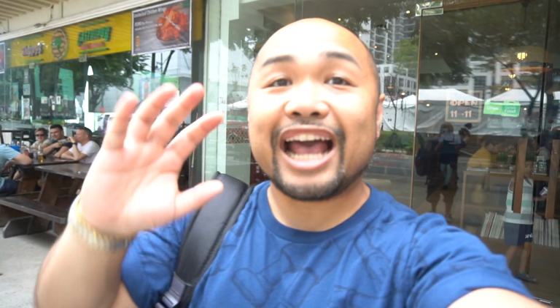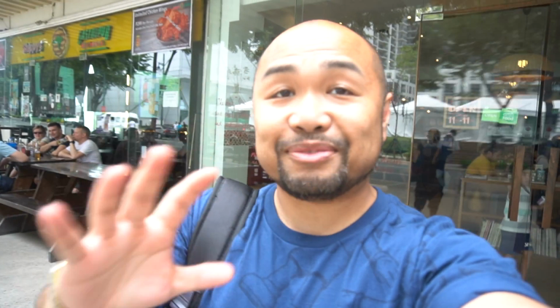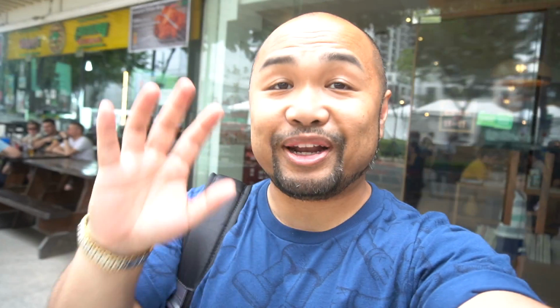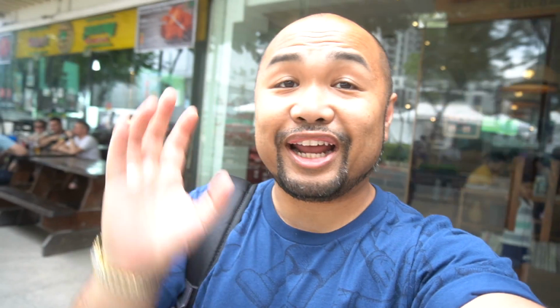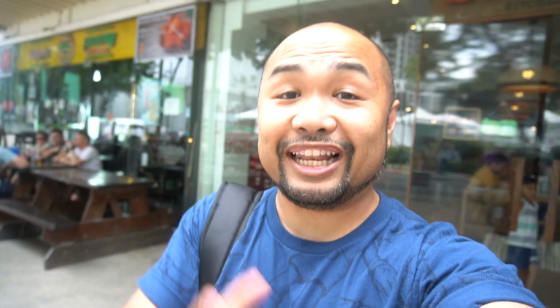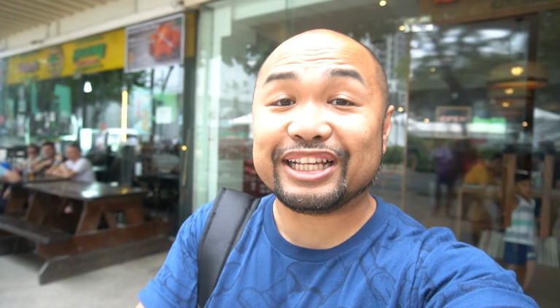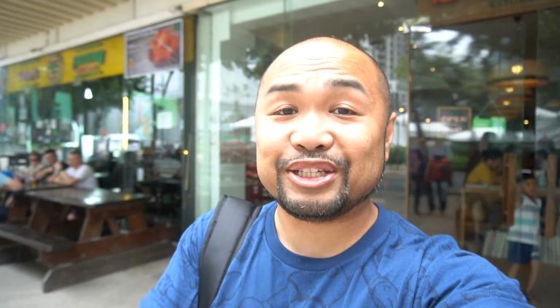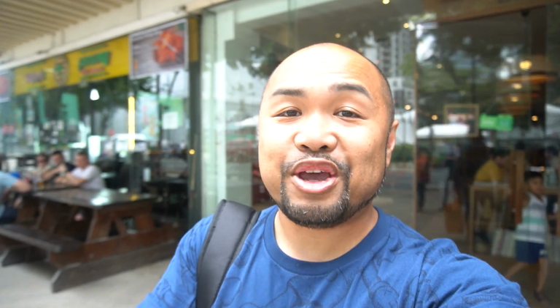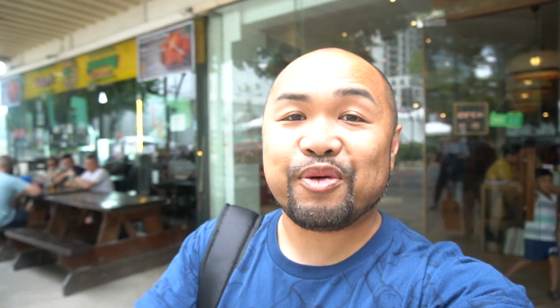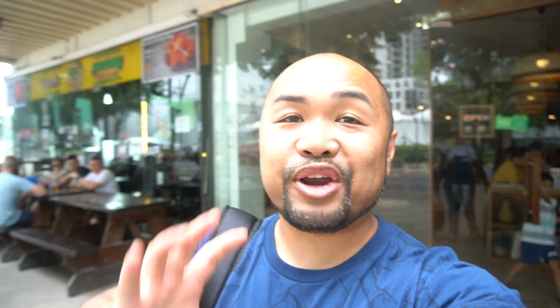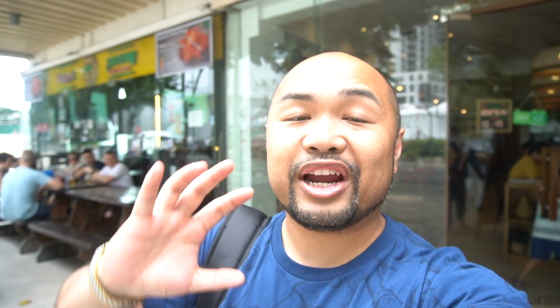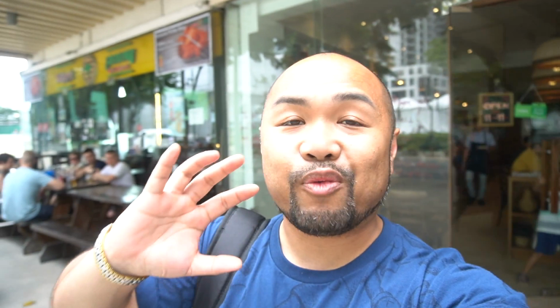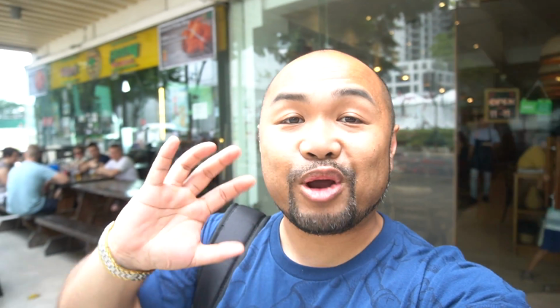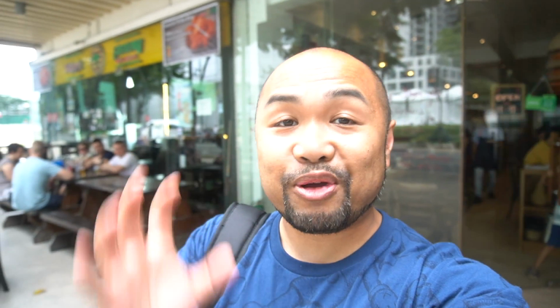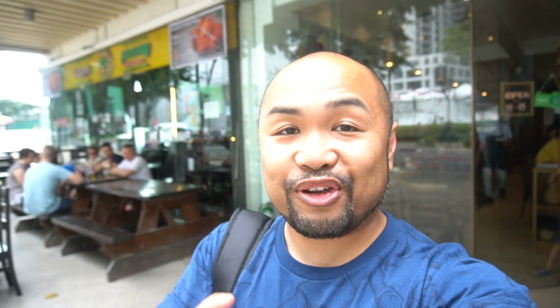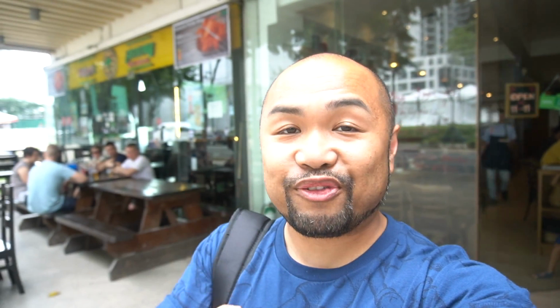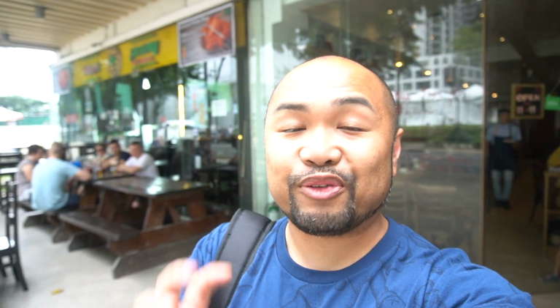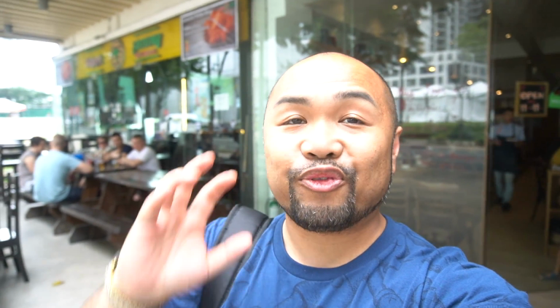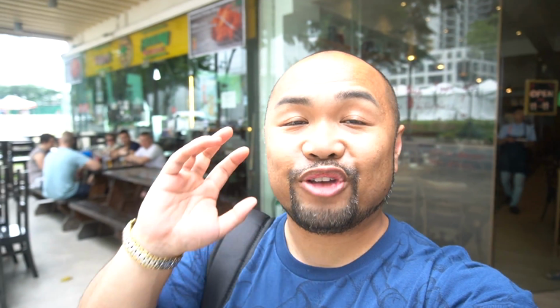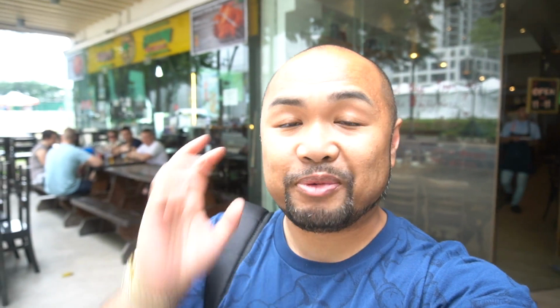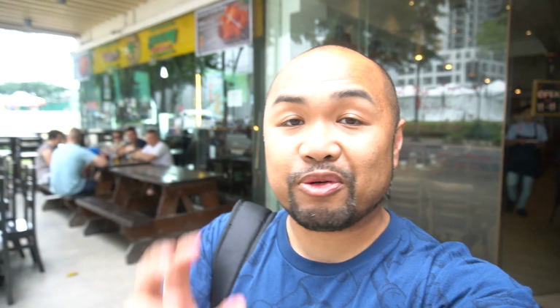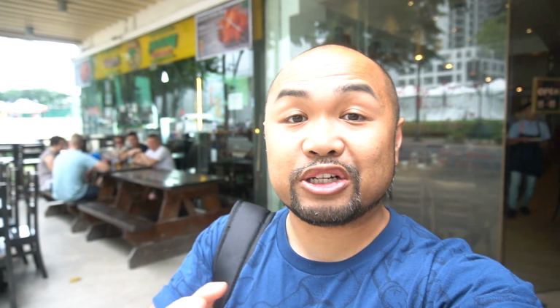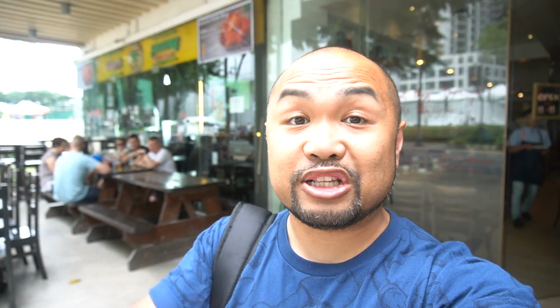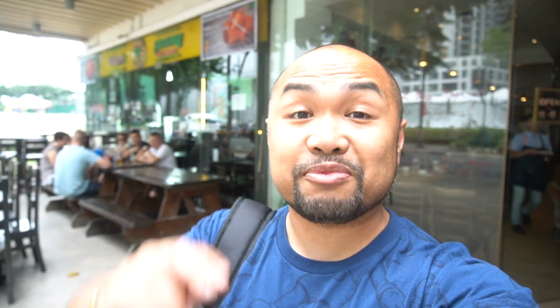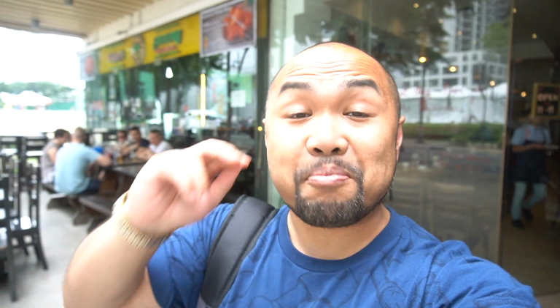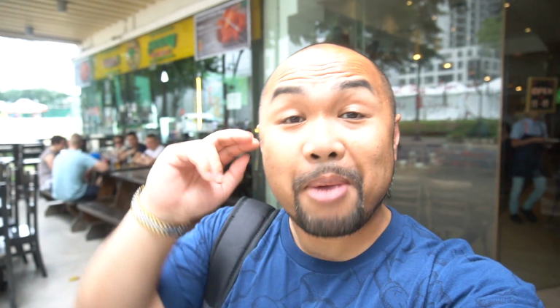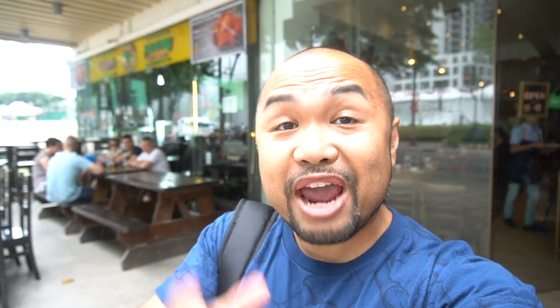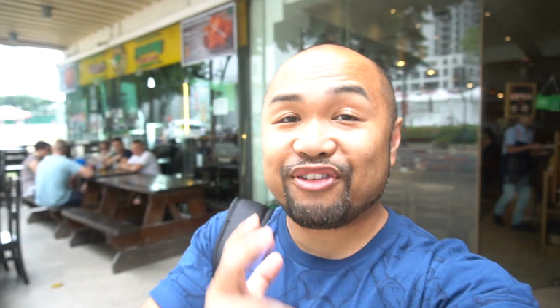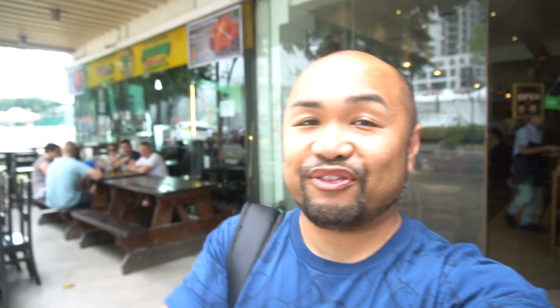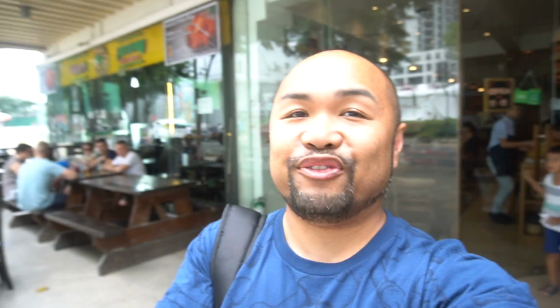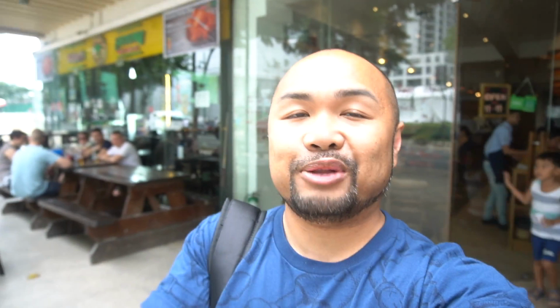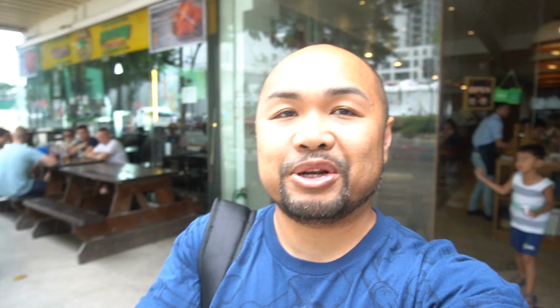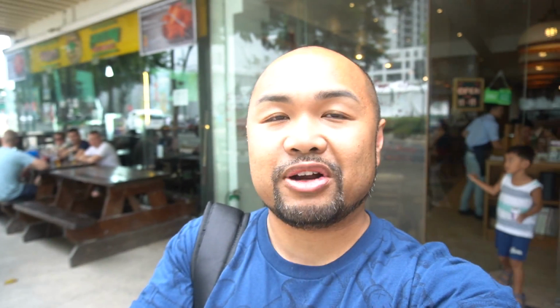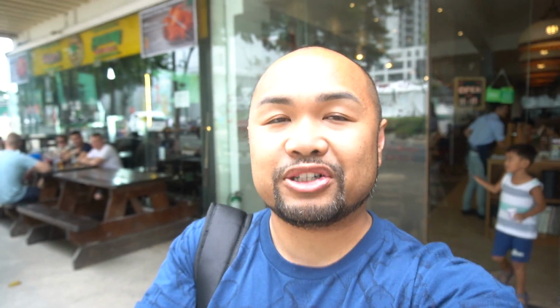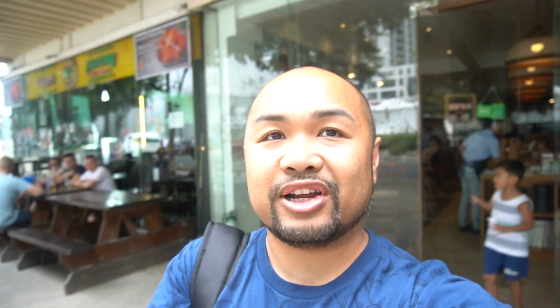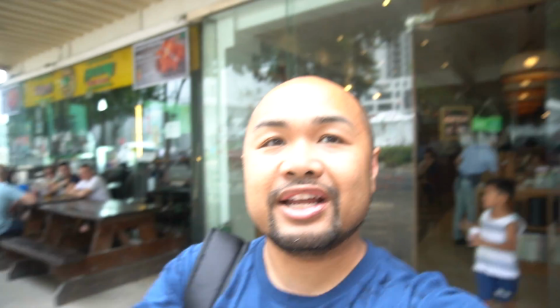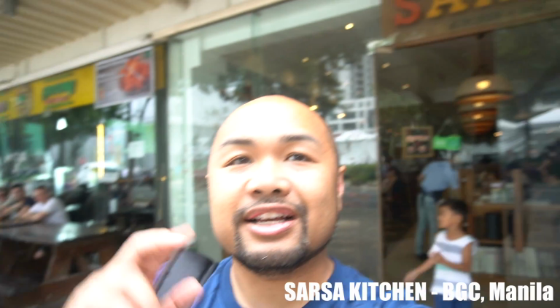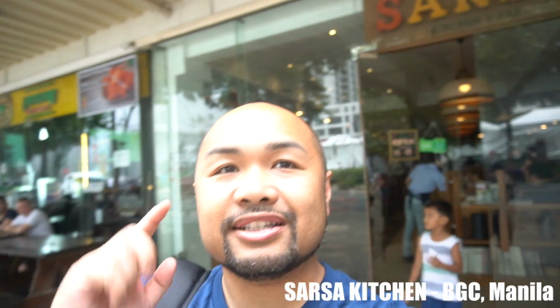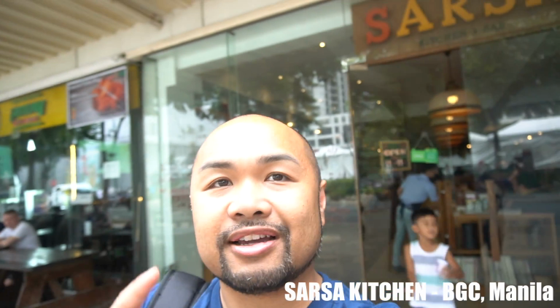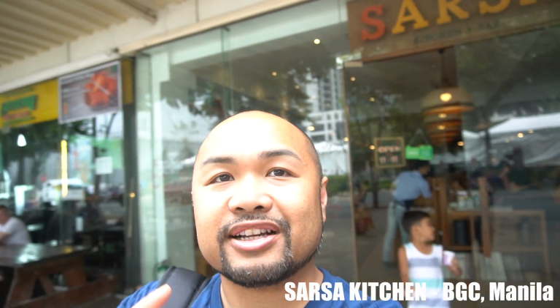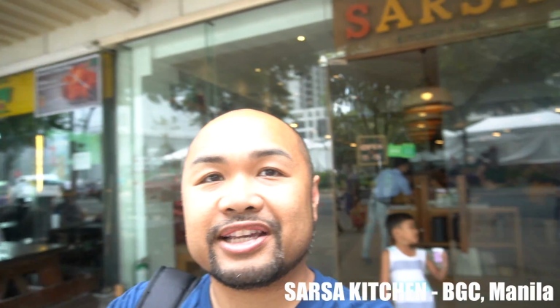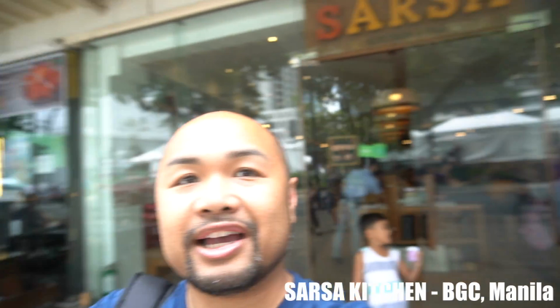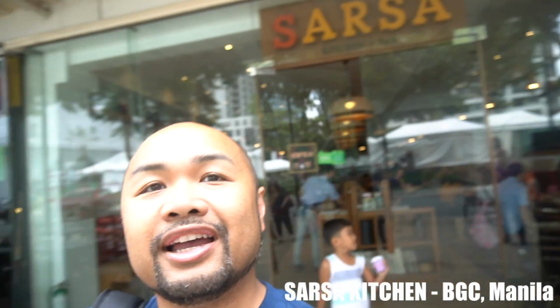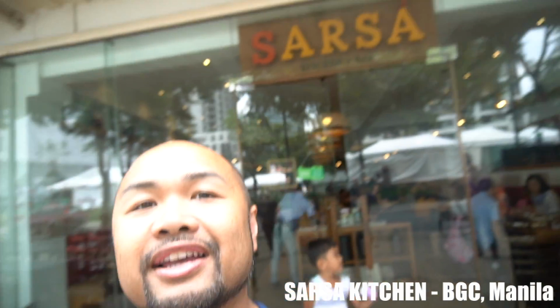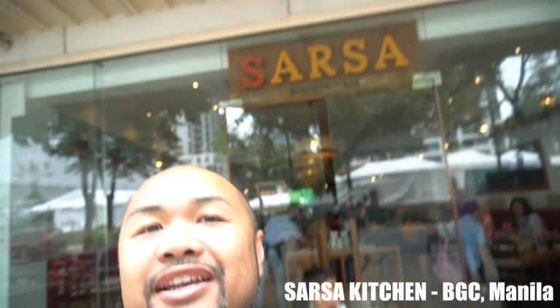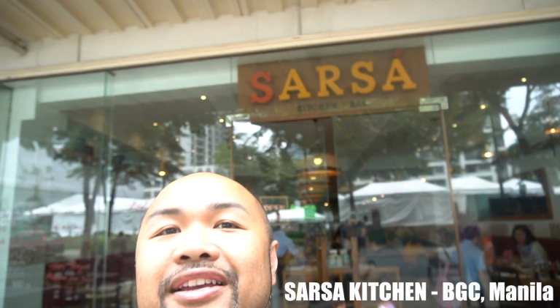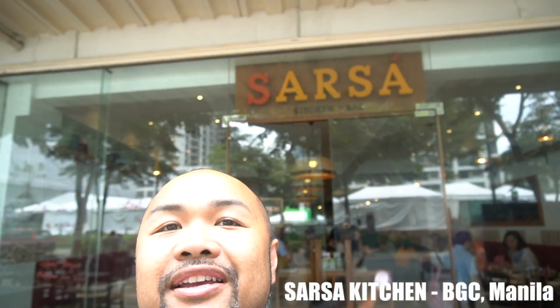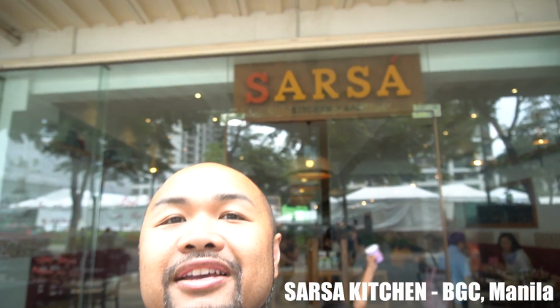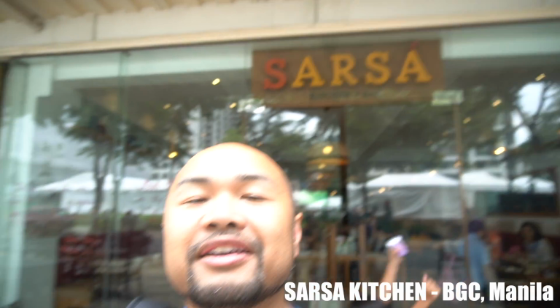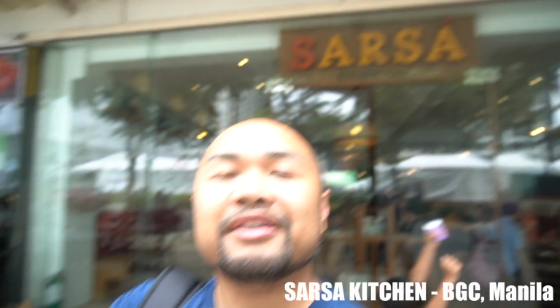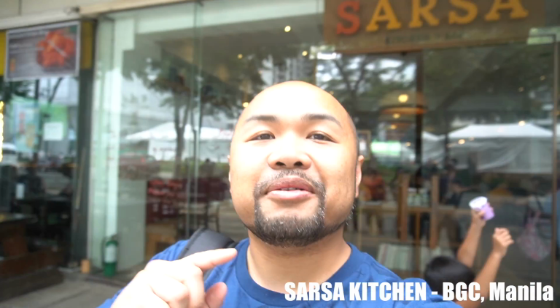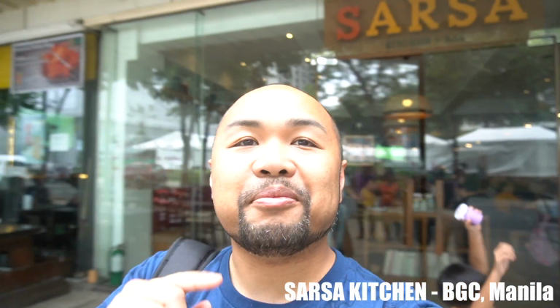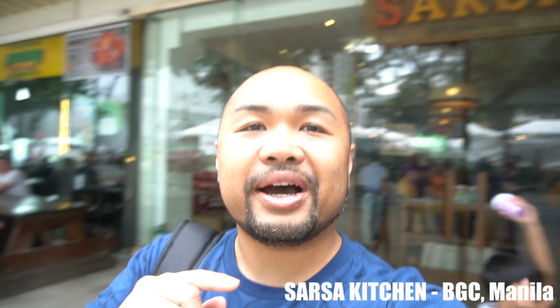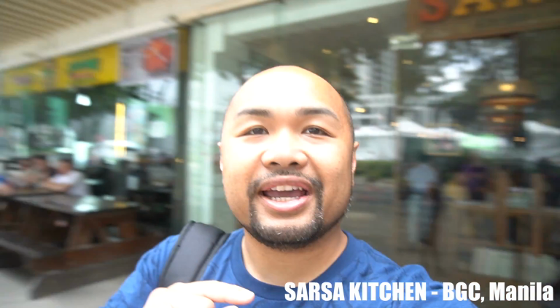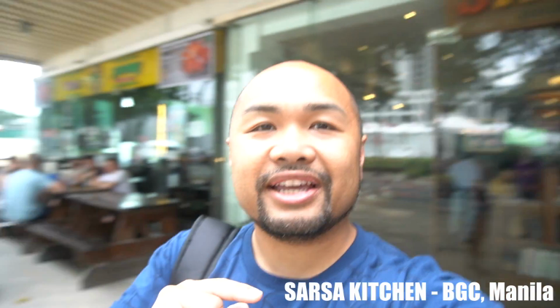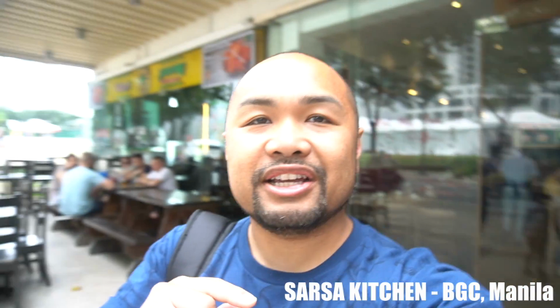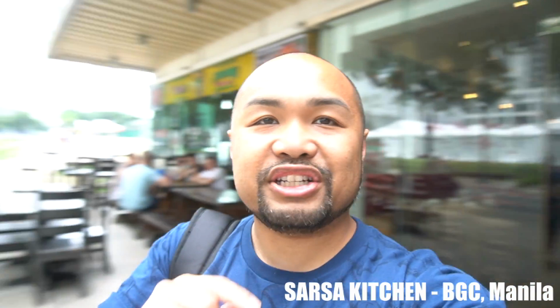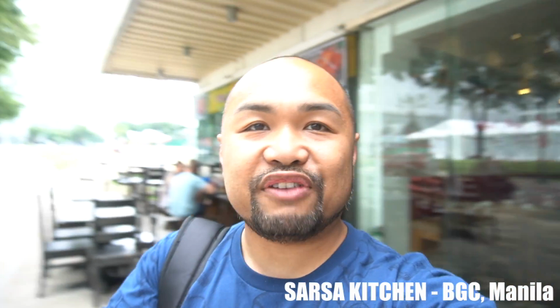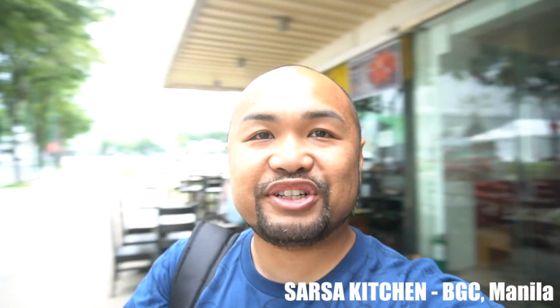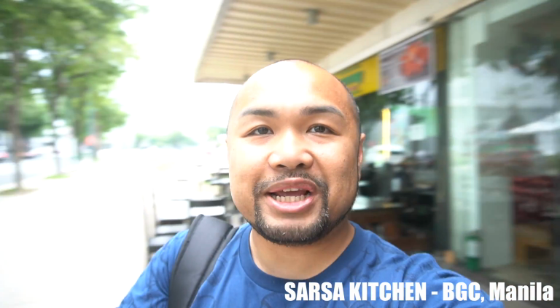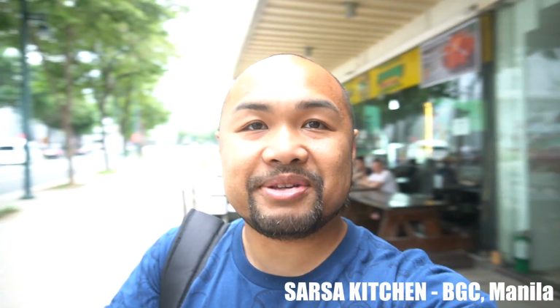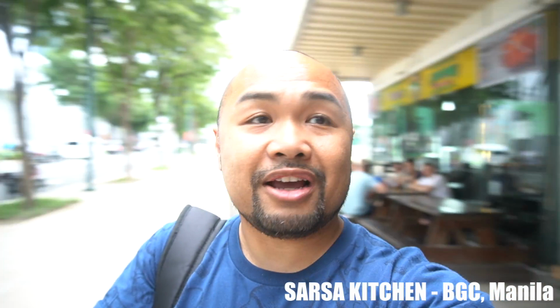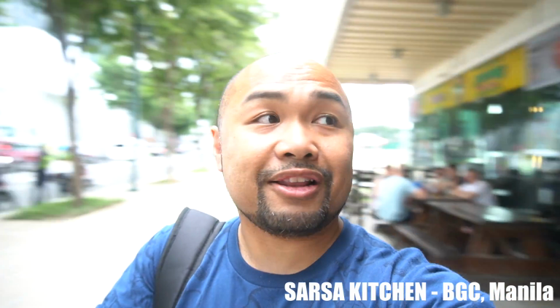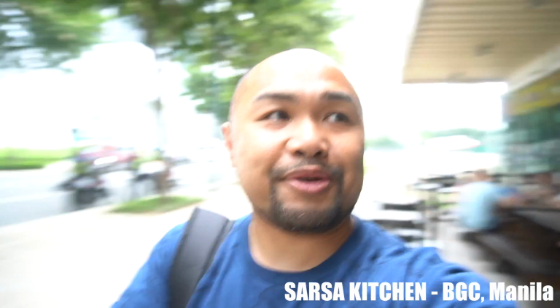Alright guys, last but not least, we're here at one of my favorite Philippine restaurants - my favorite Philippine restaurant - Sarsa, by Chef James Anglo.